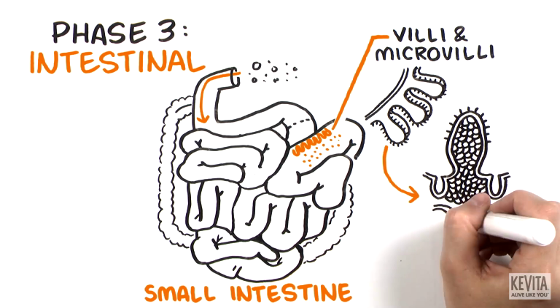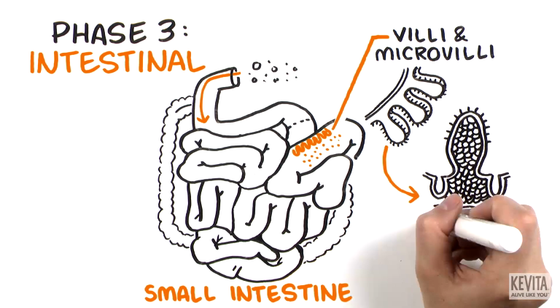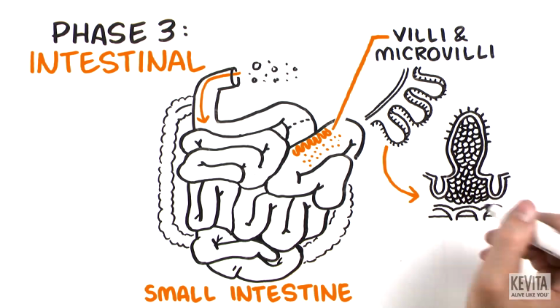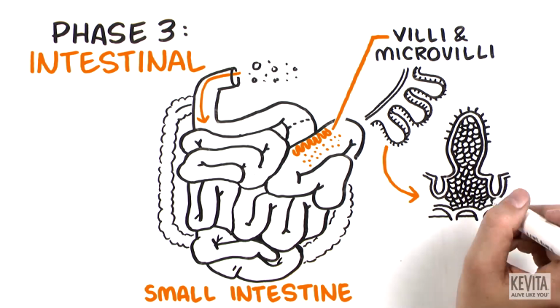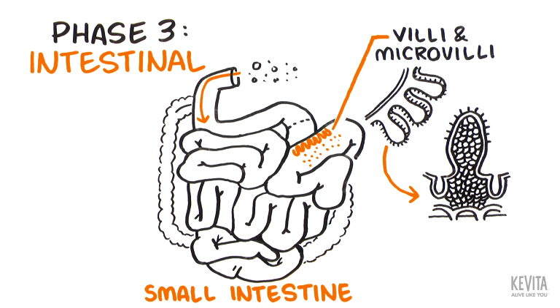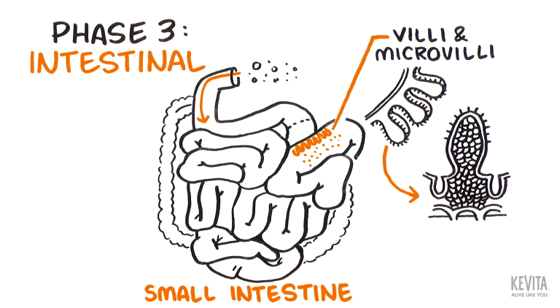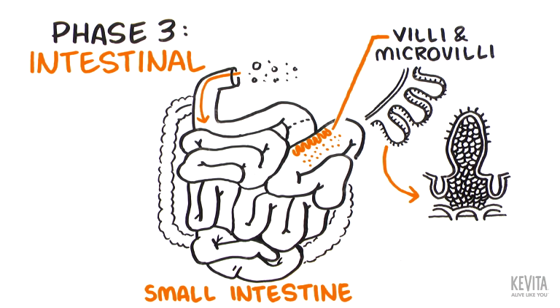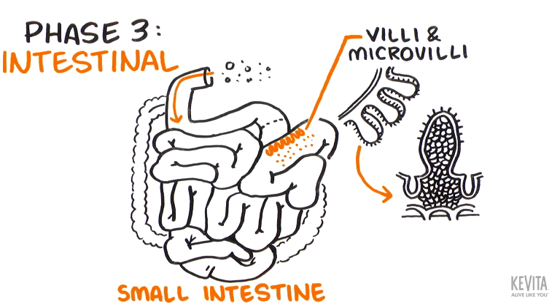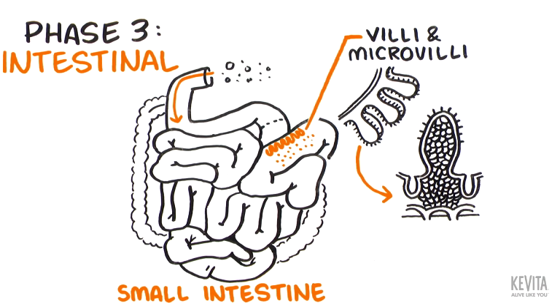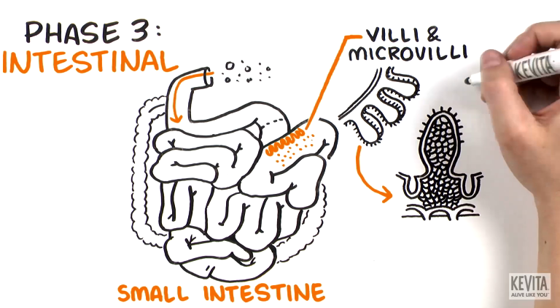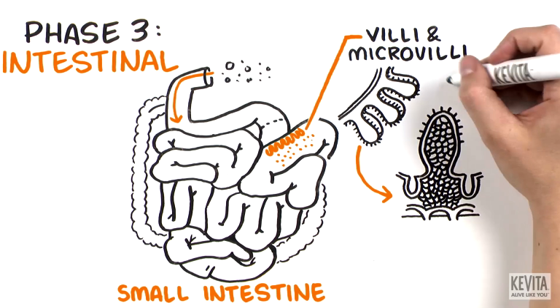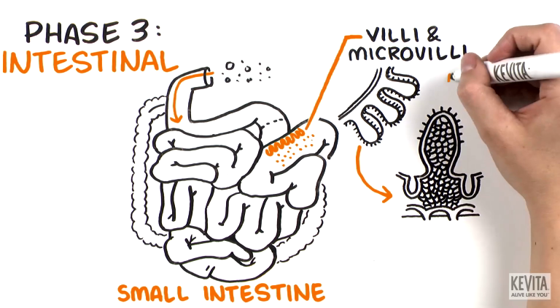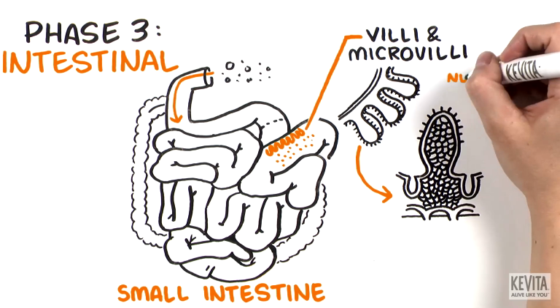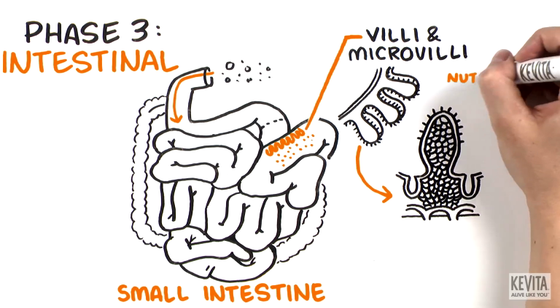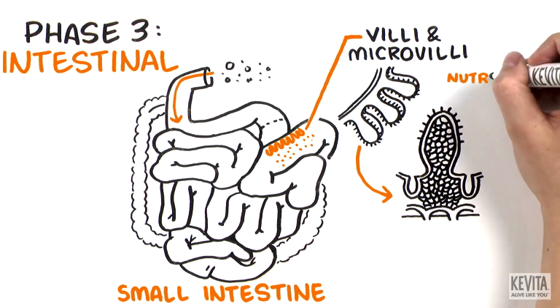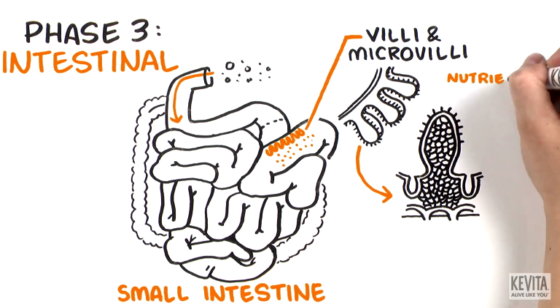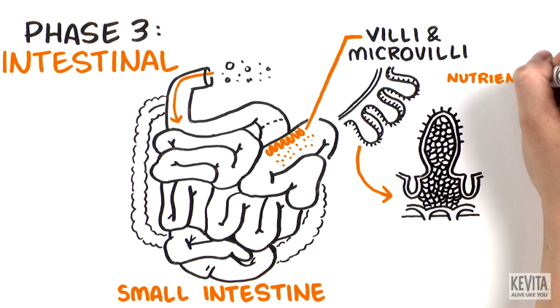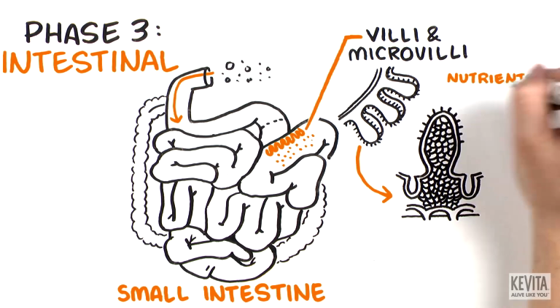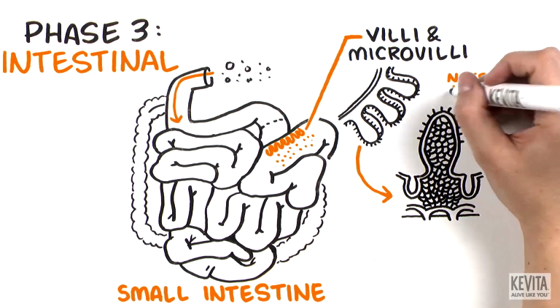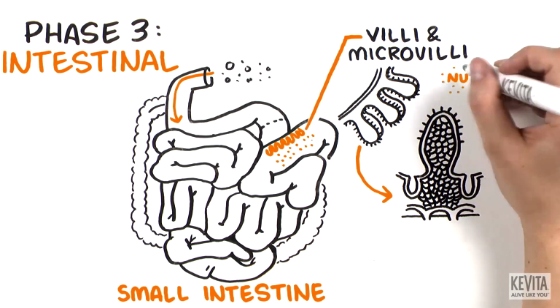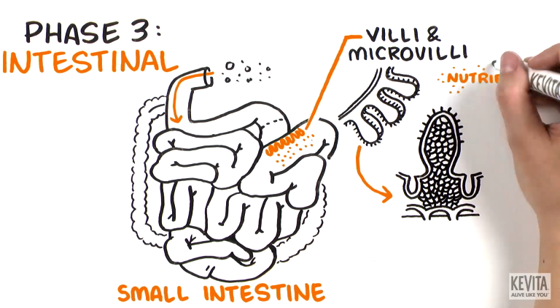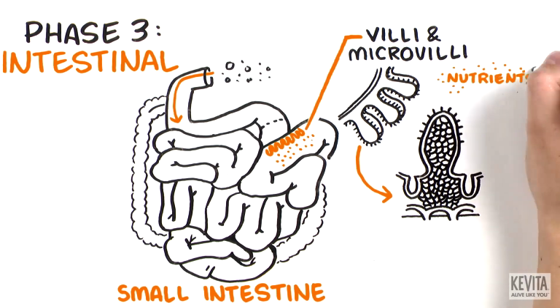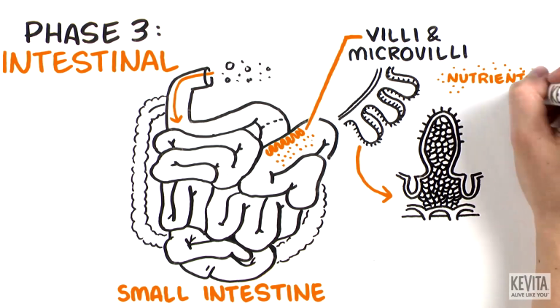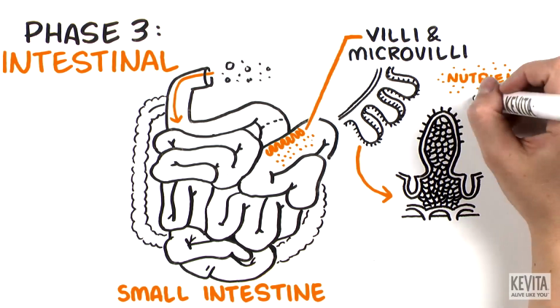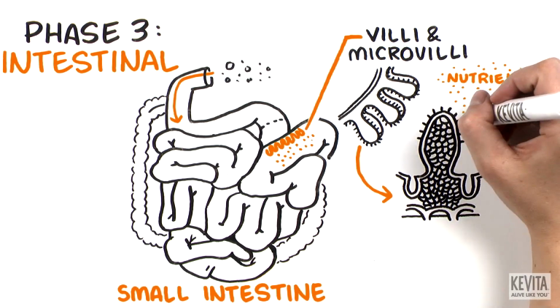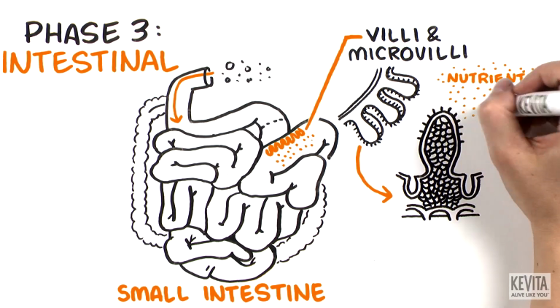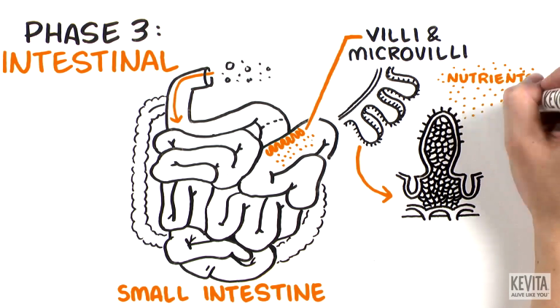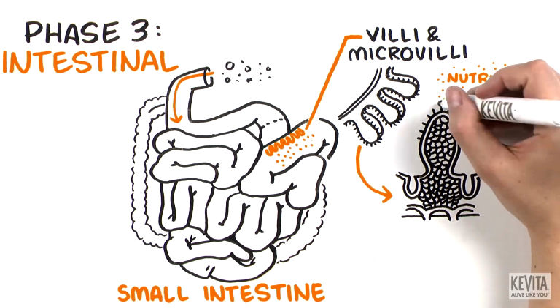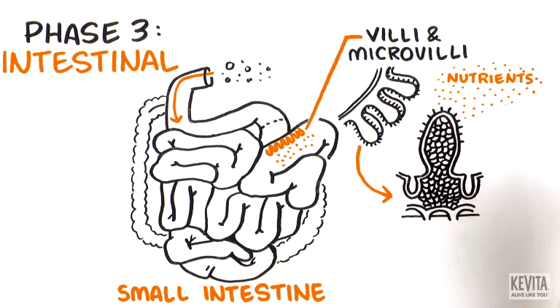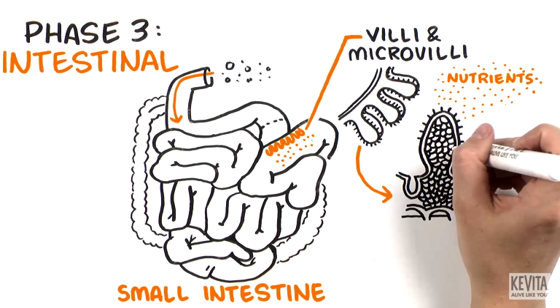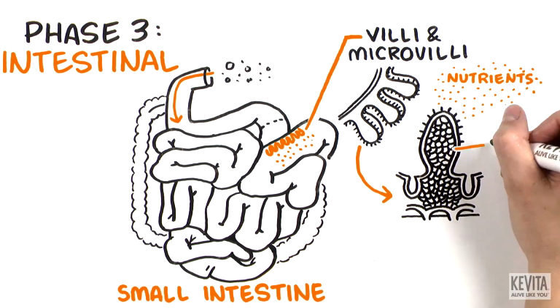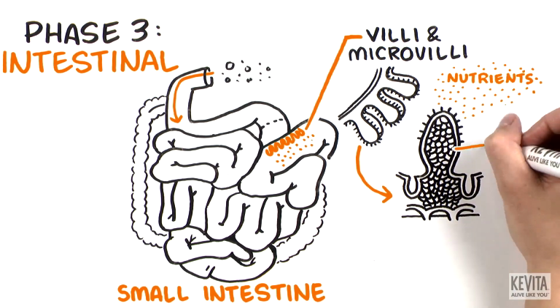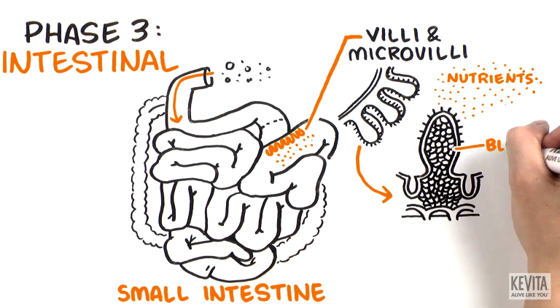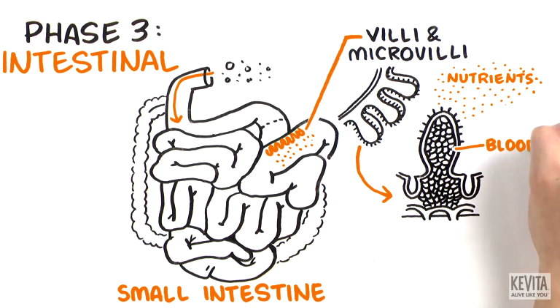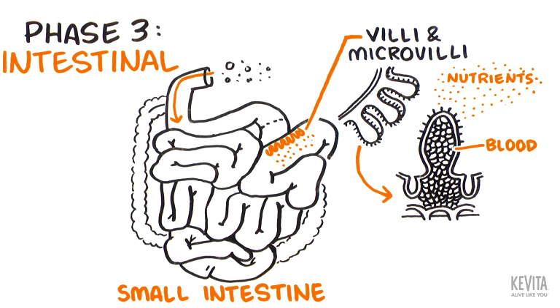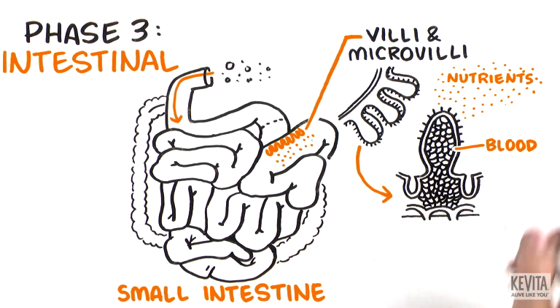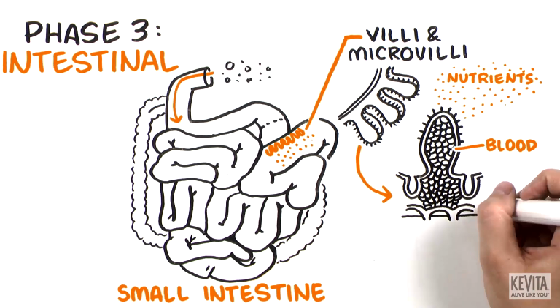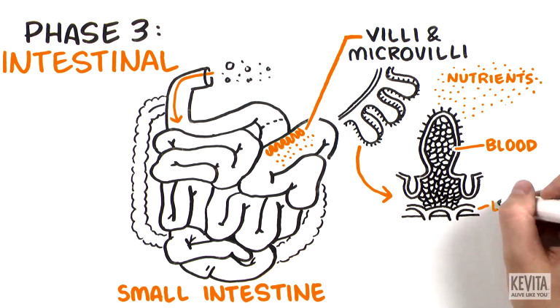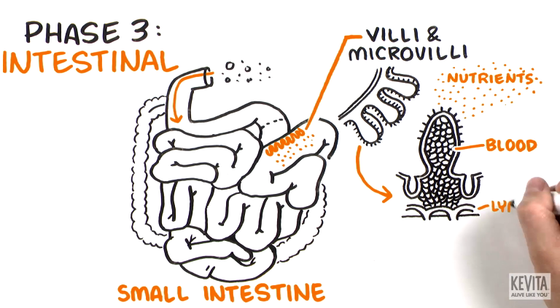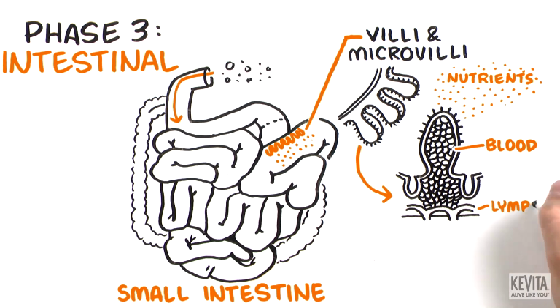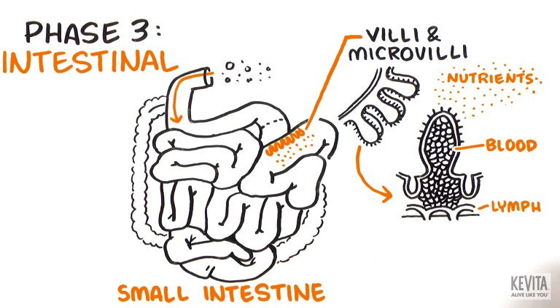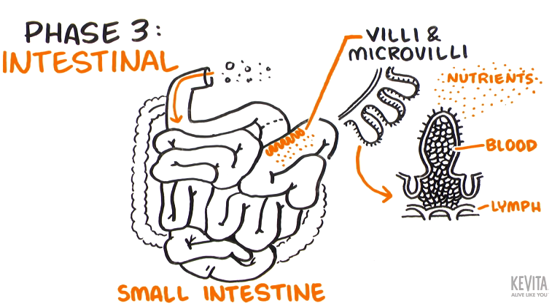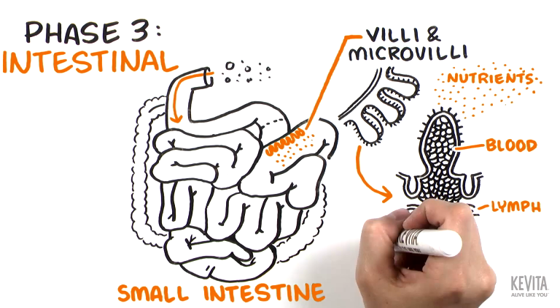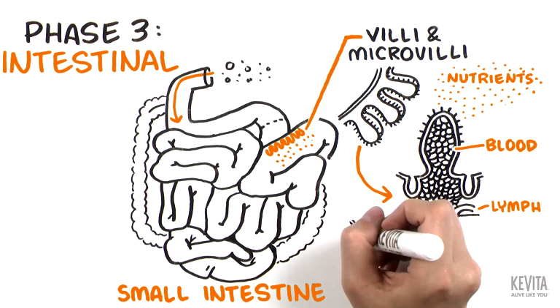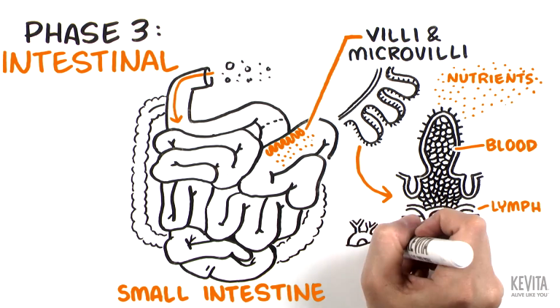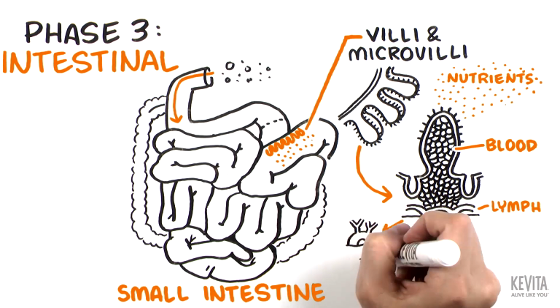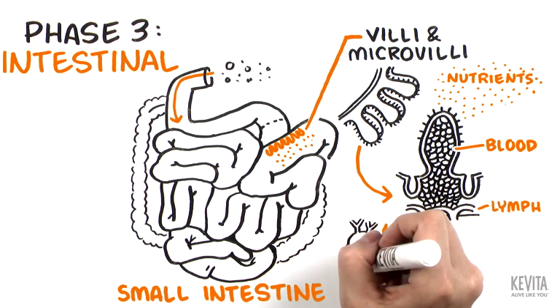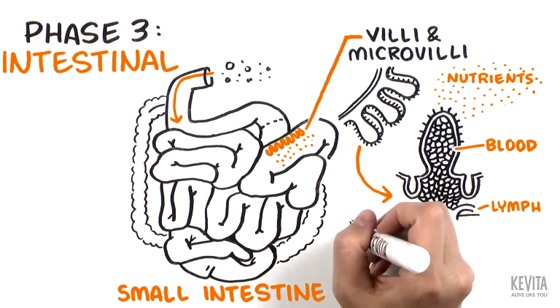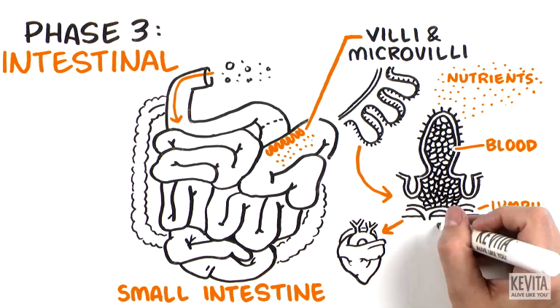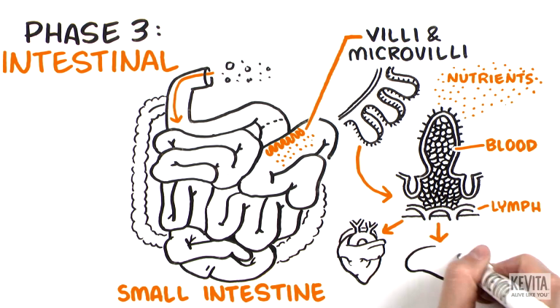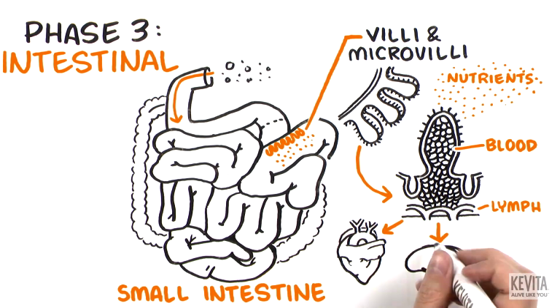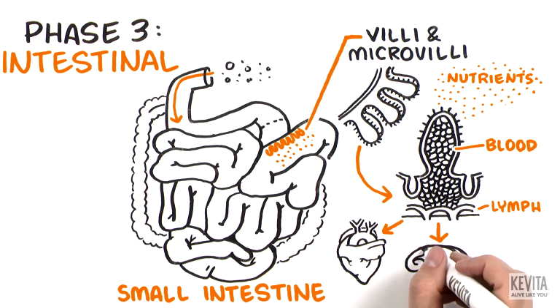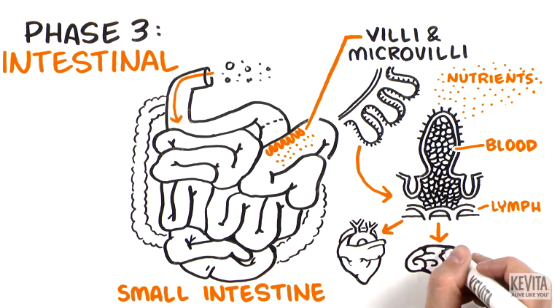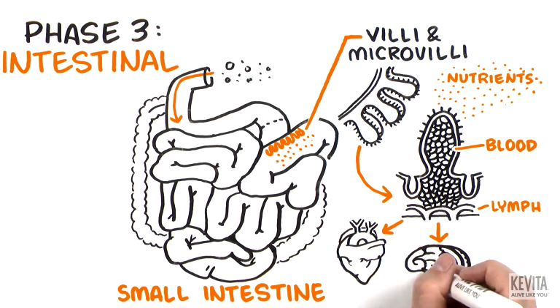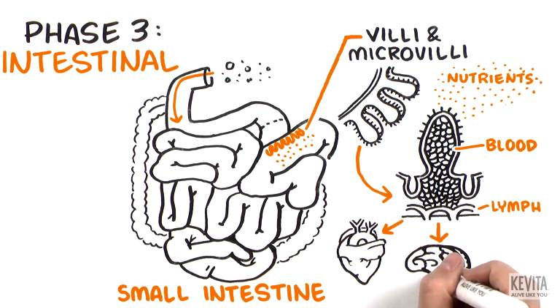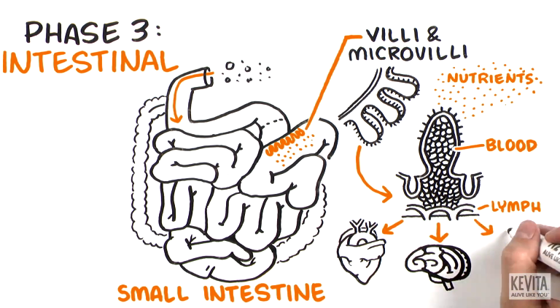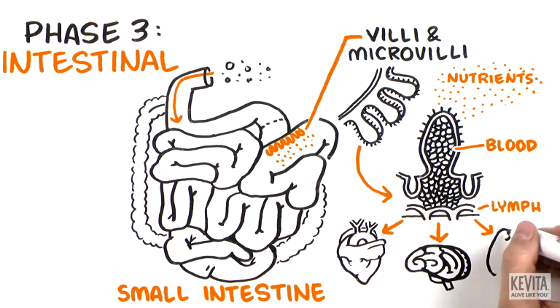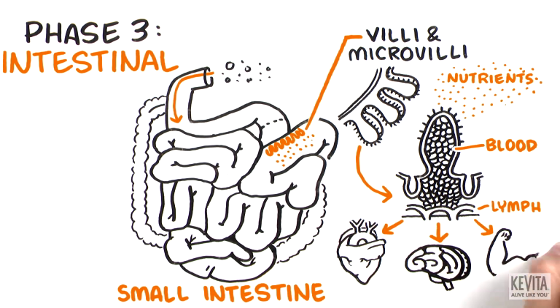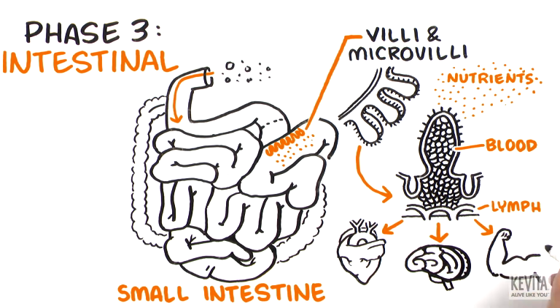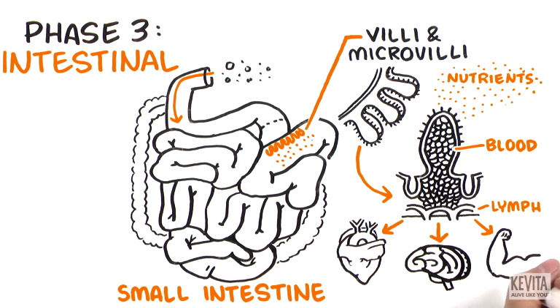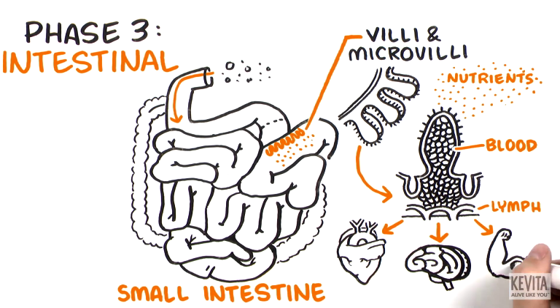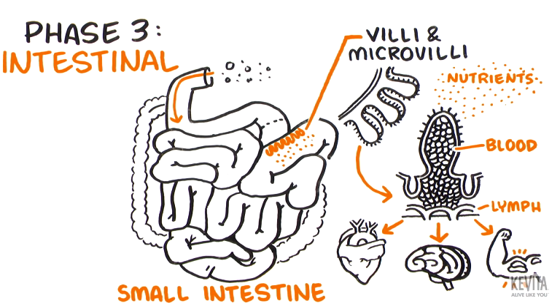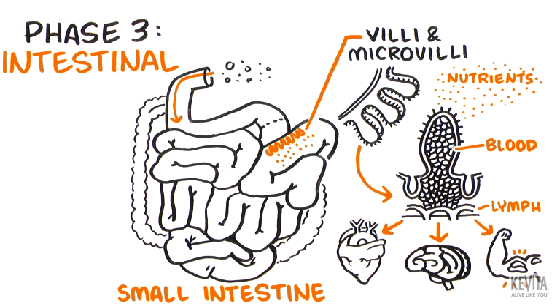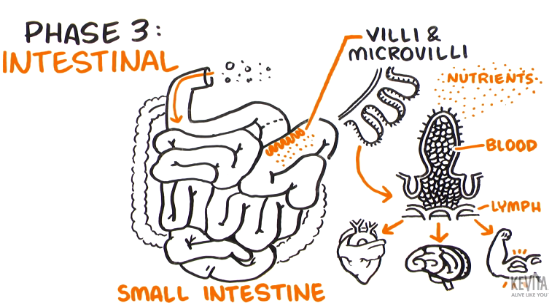Here, small nutrients are moved from the intestine into the blood and lymph to get delivered to various organs that need them.